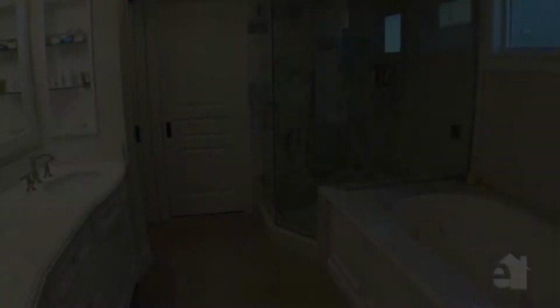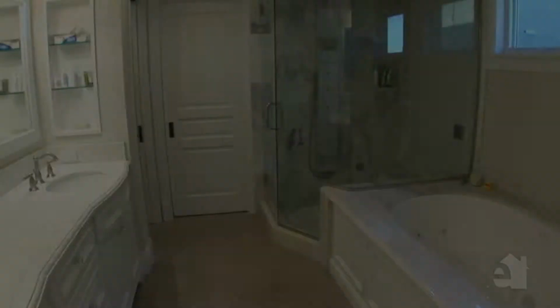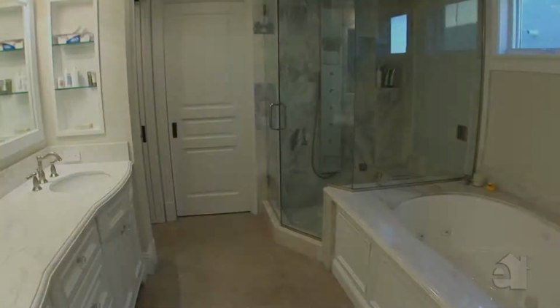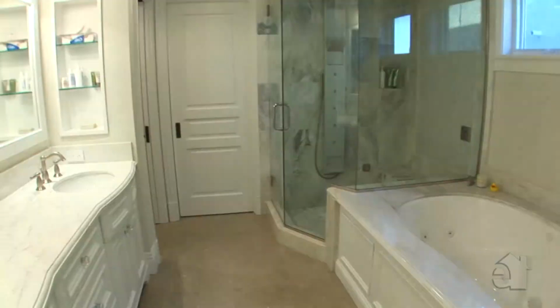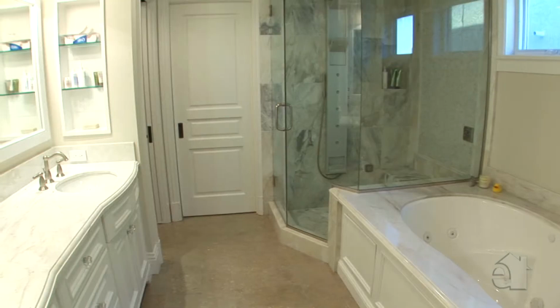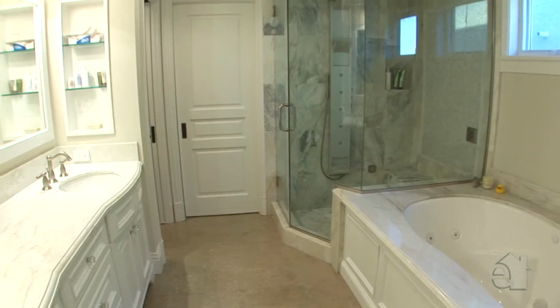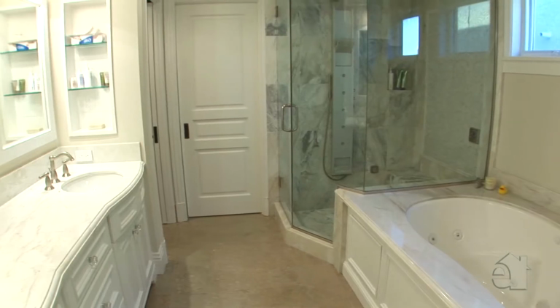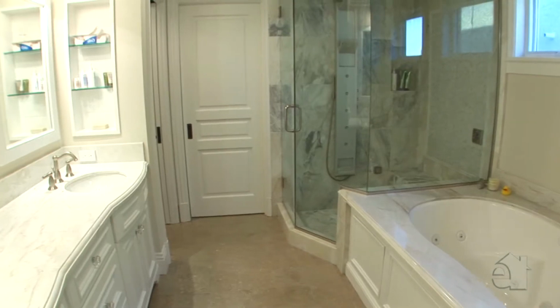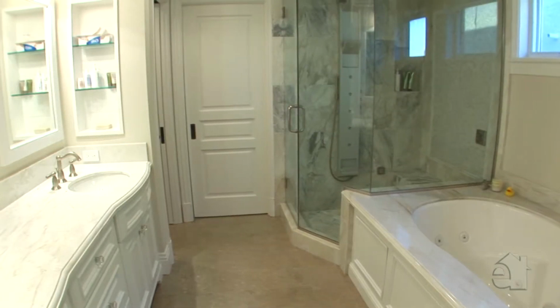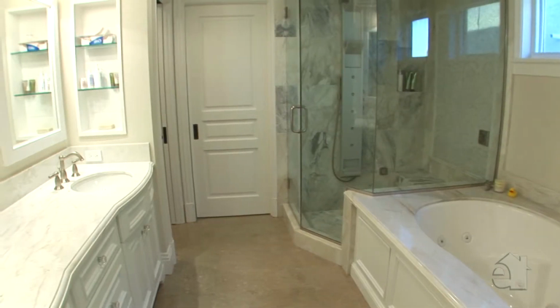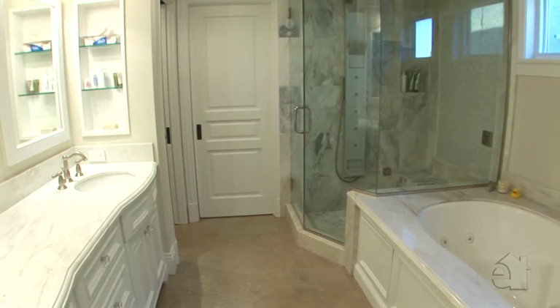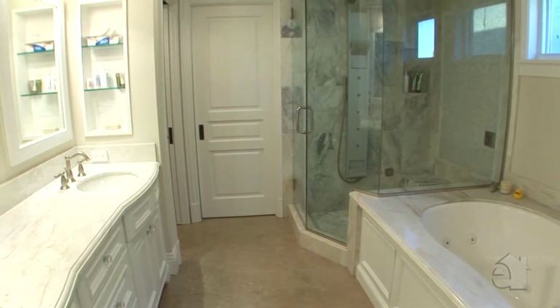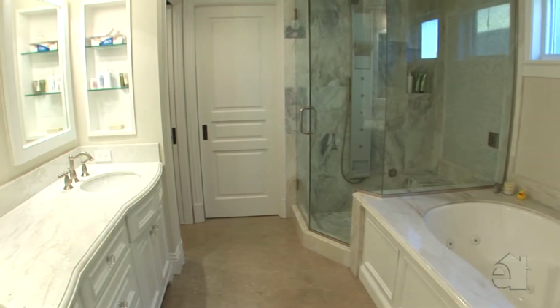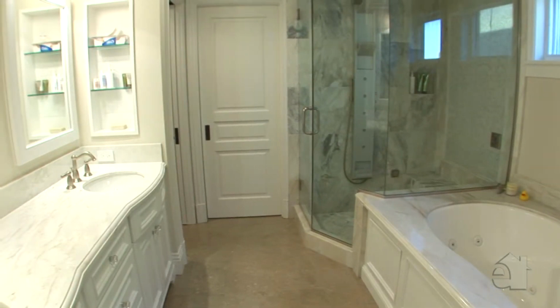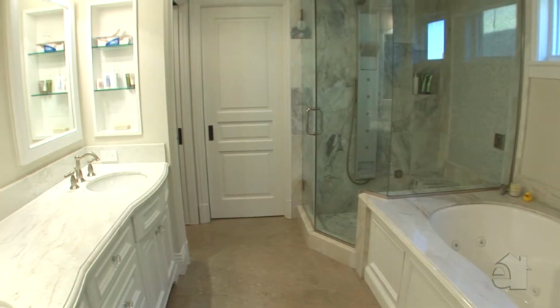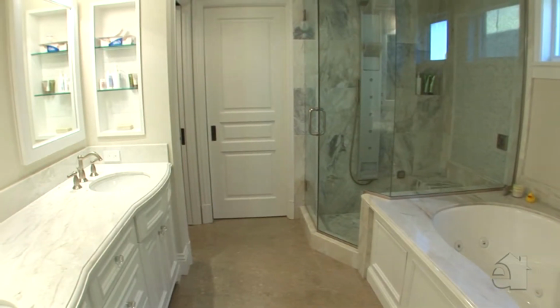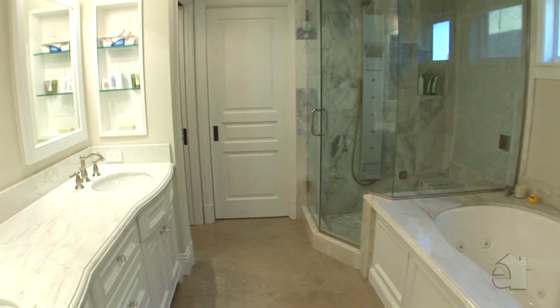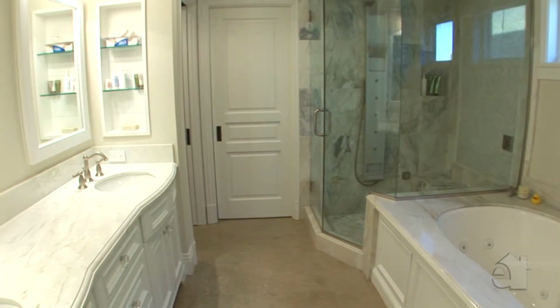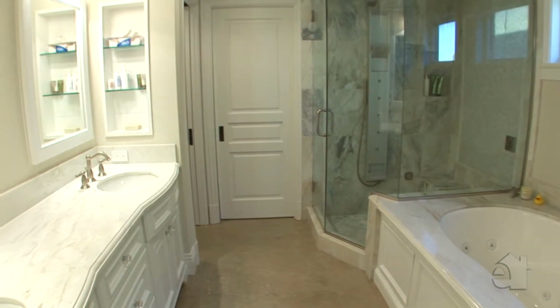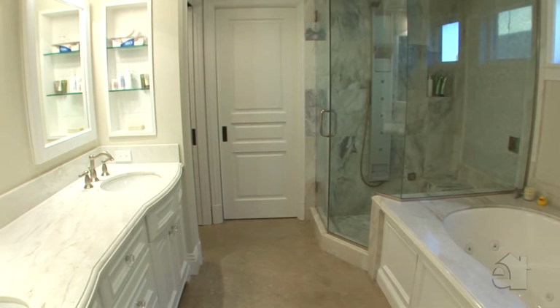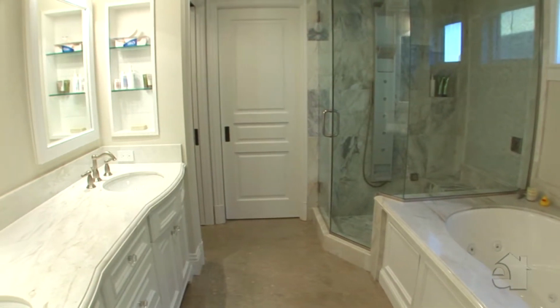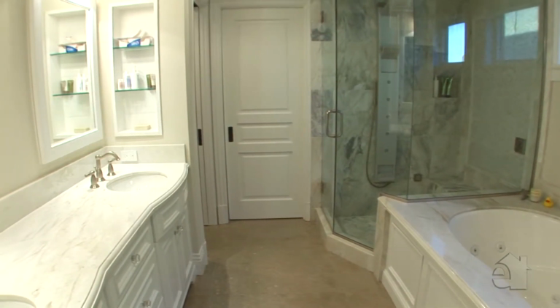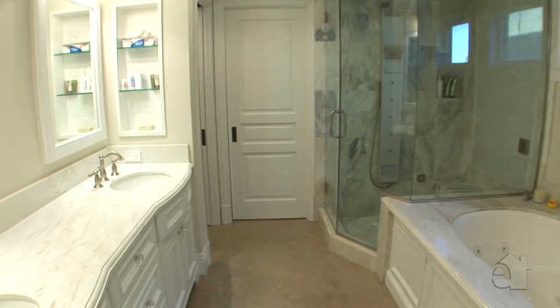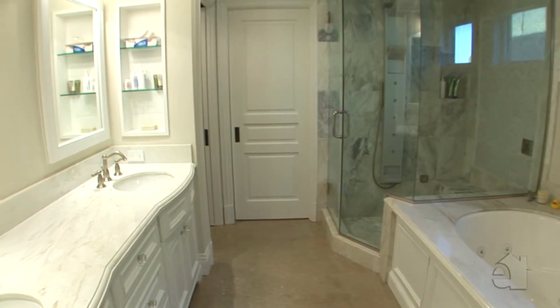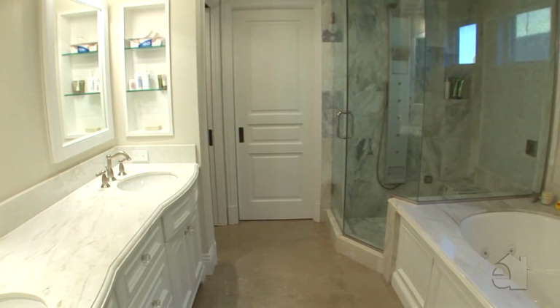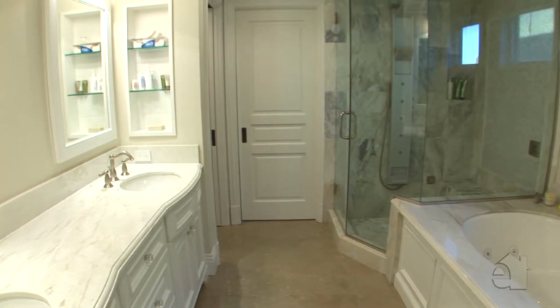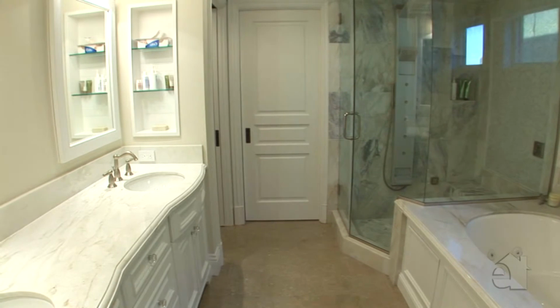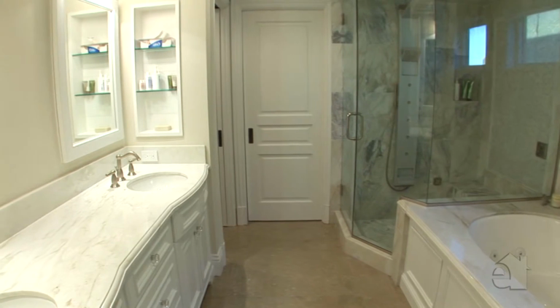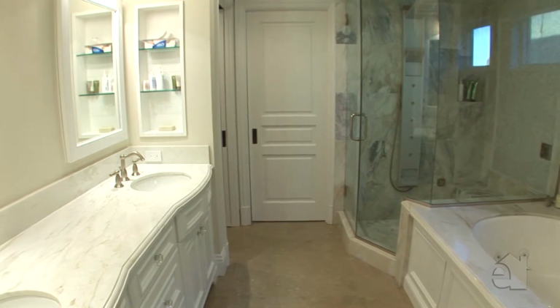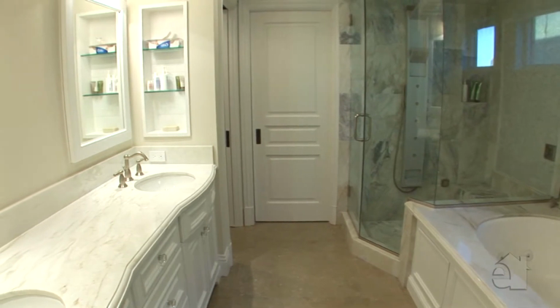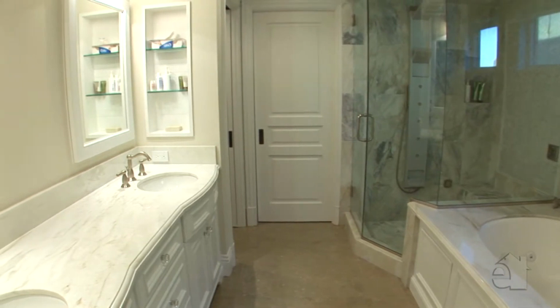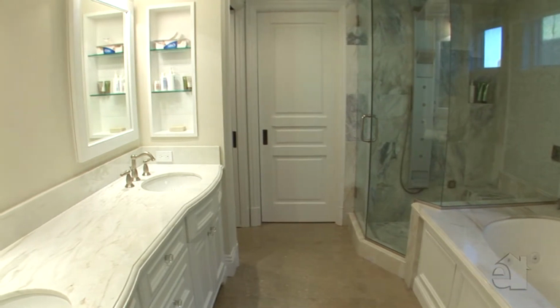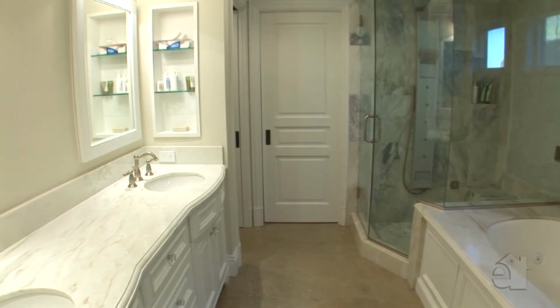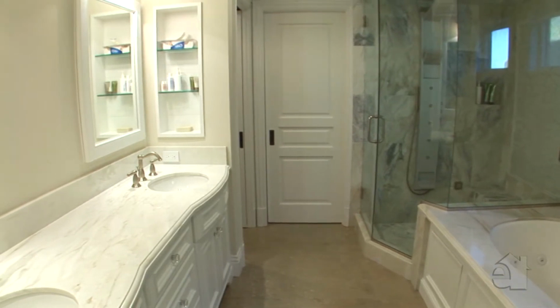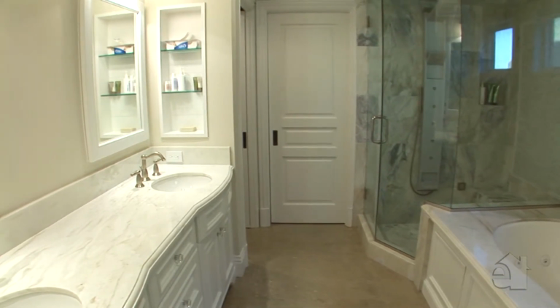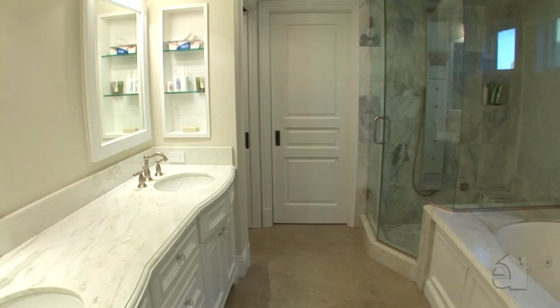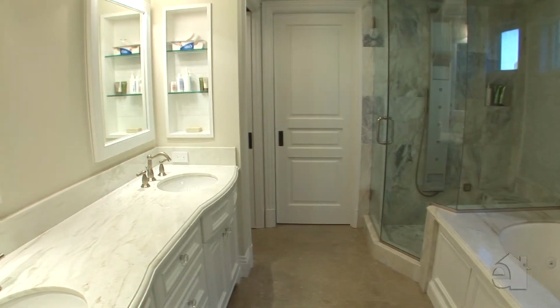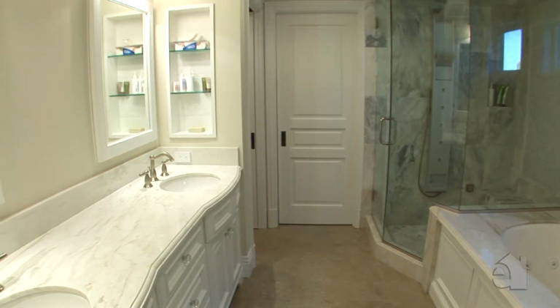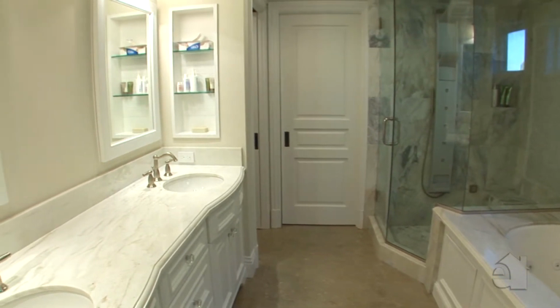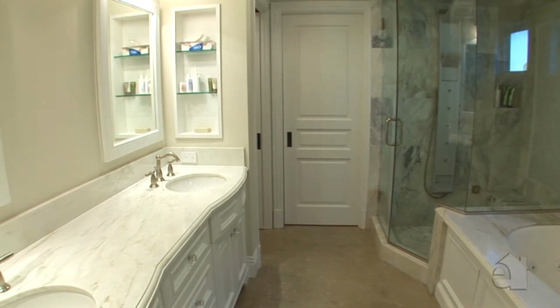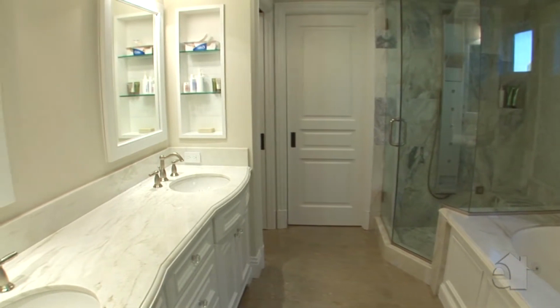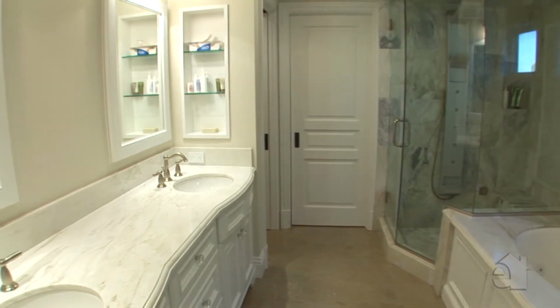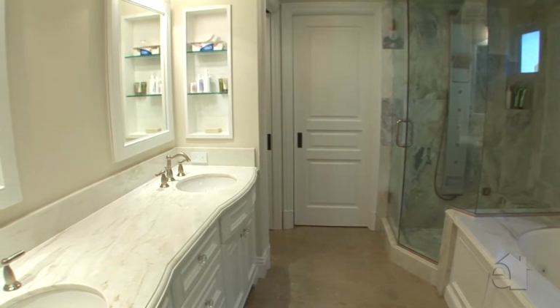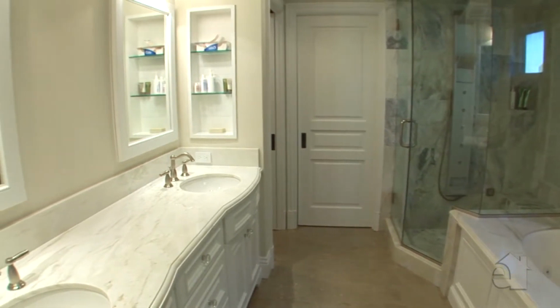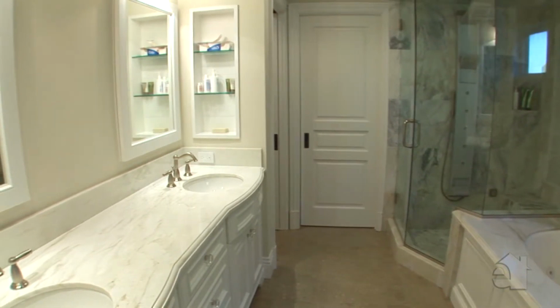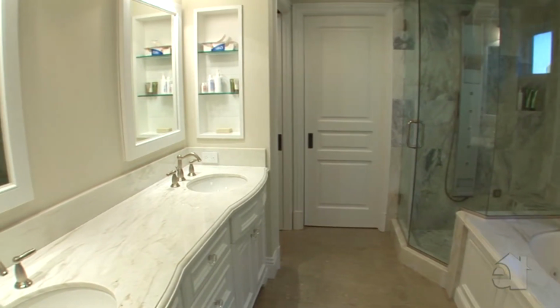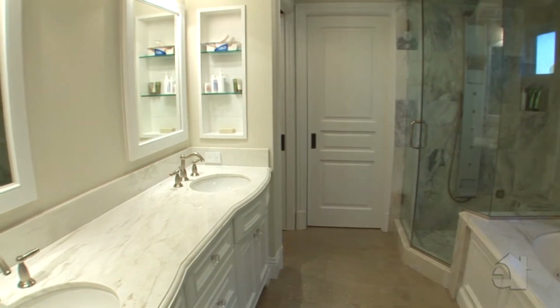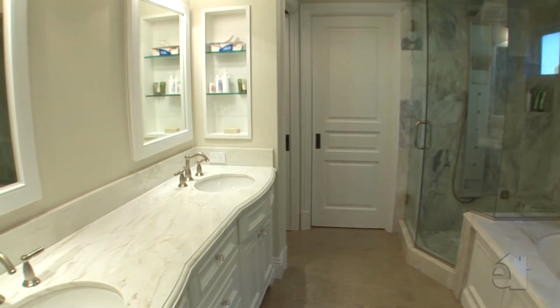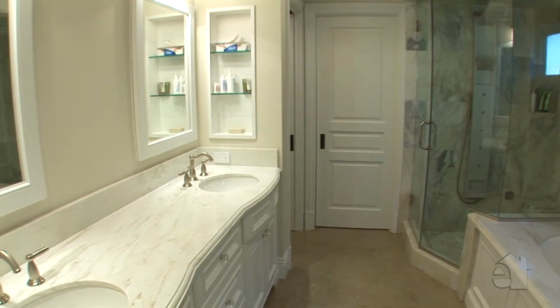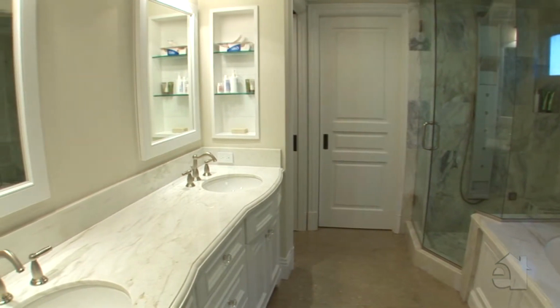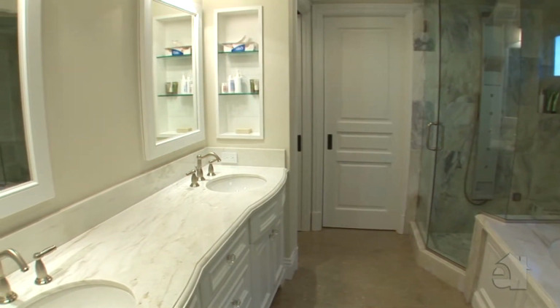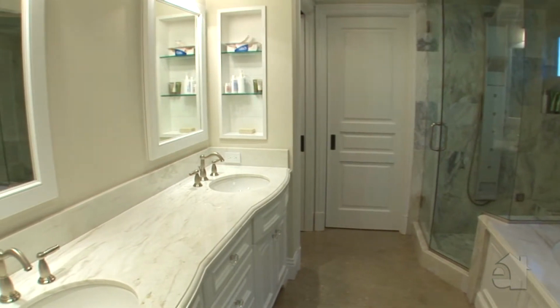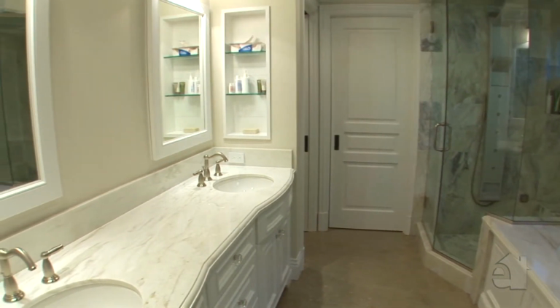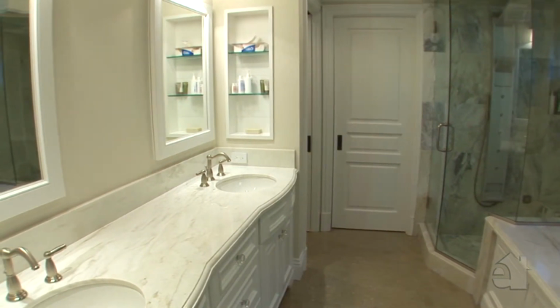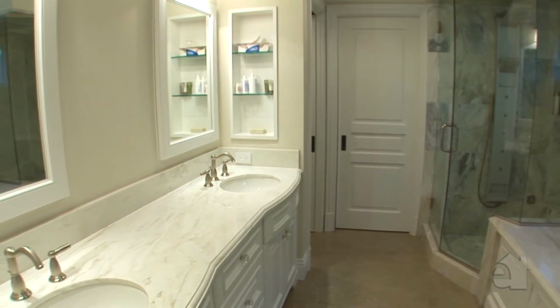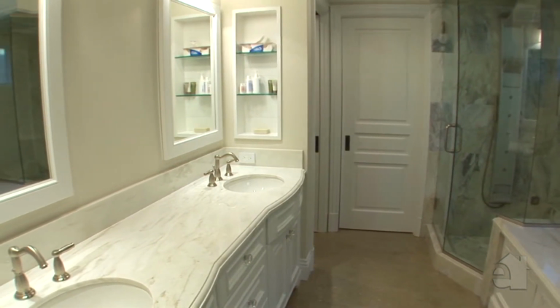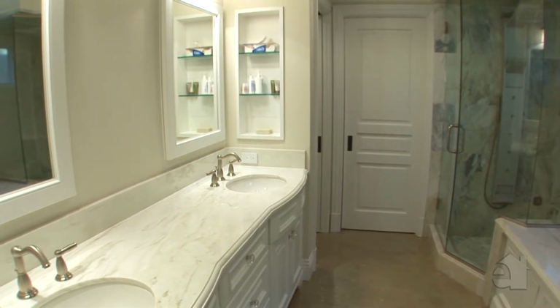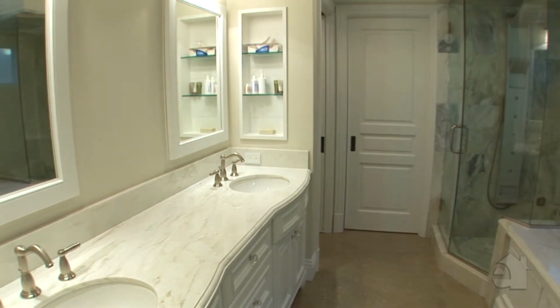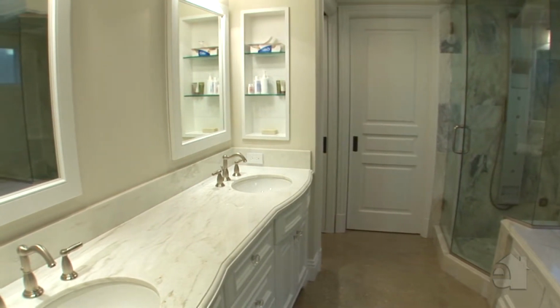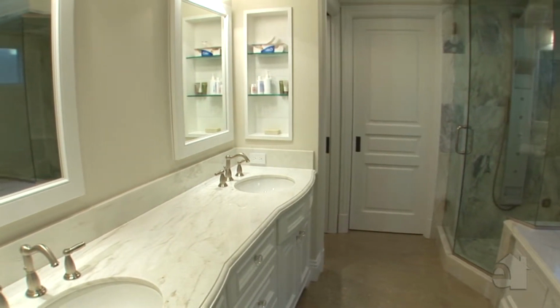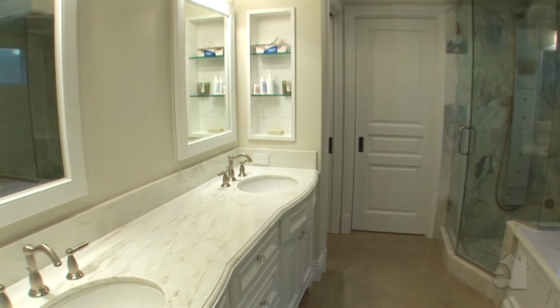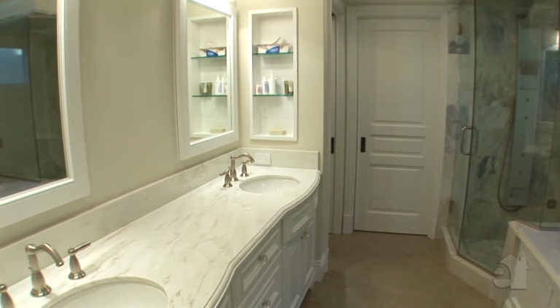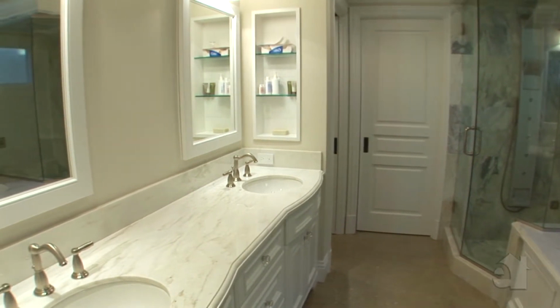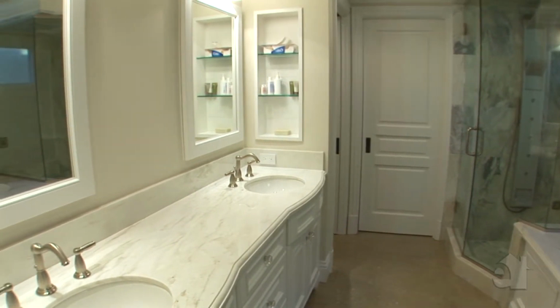Pamper yourself in a lavish master bath with stunning marble countertops, his and her sinks and a relaxing Jacuzzi tub.